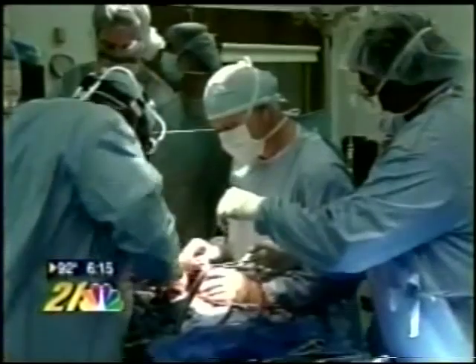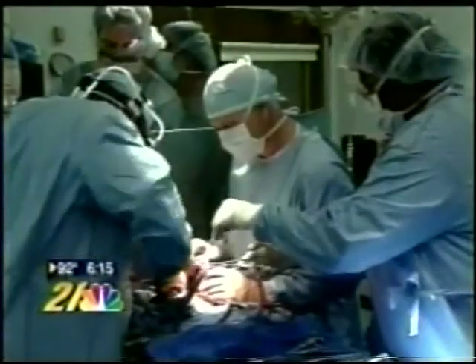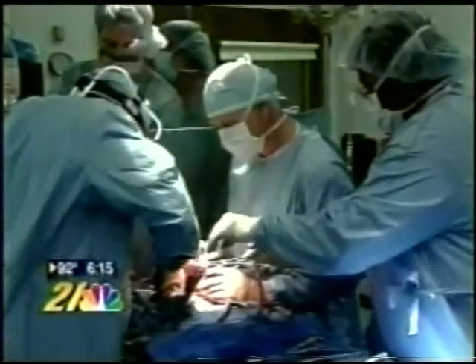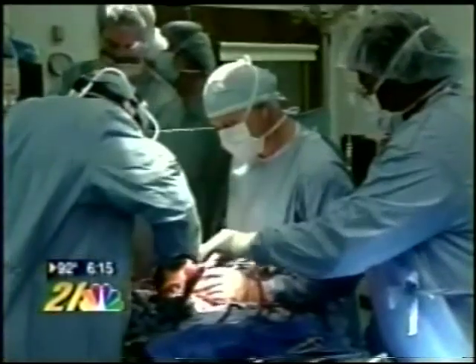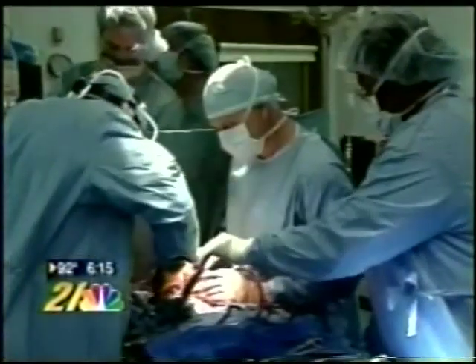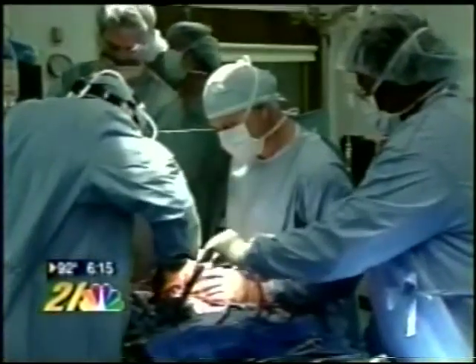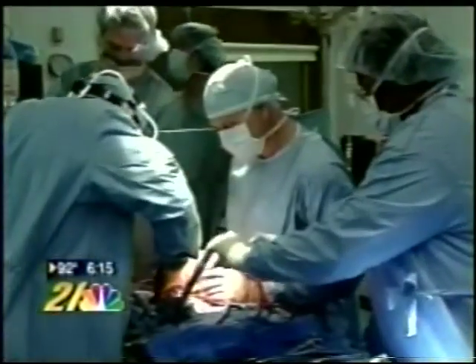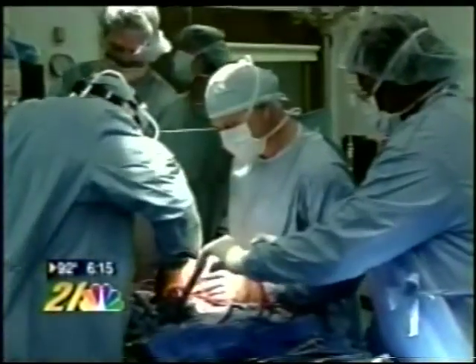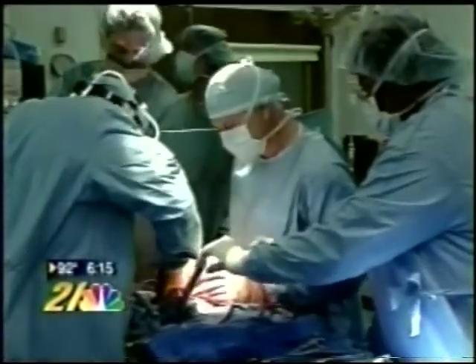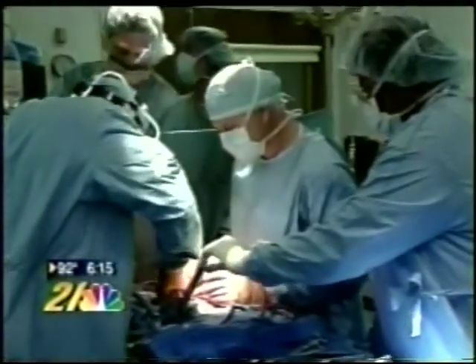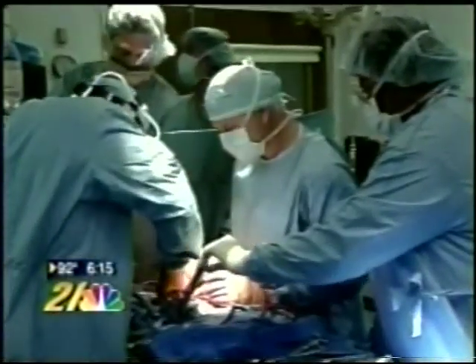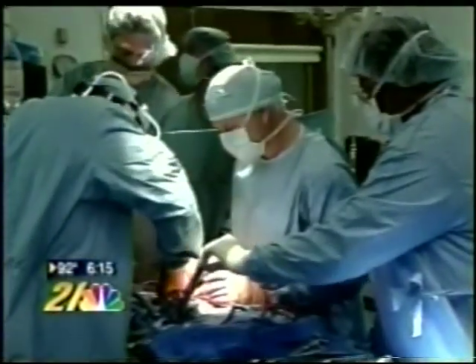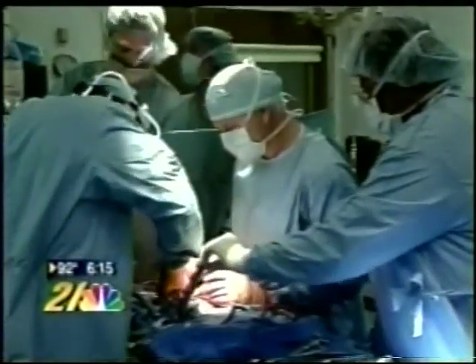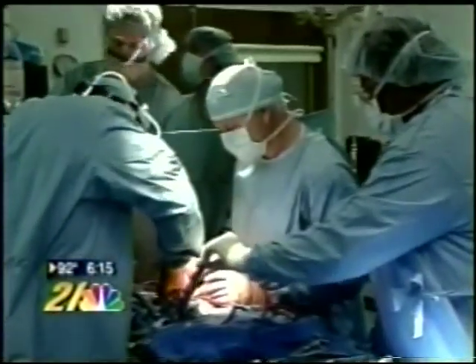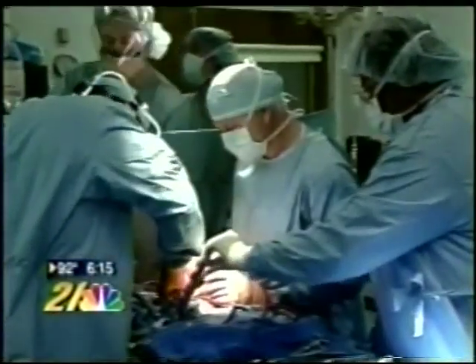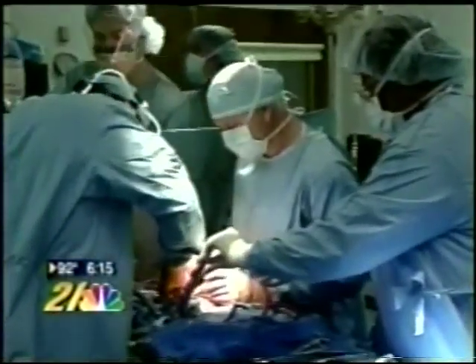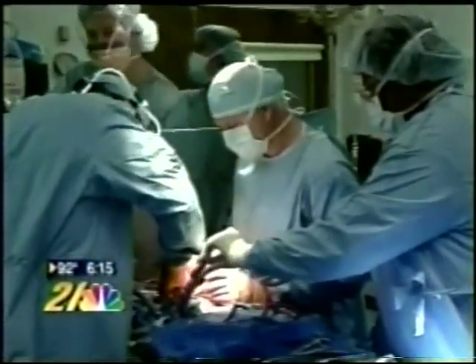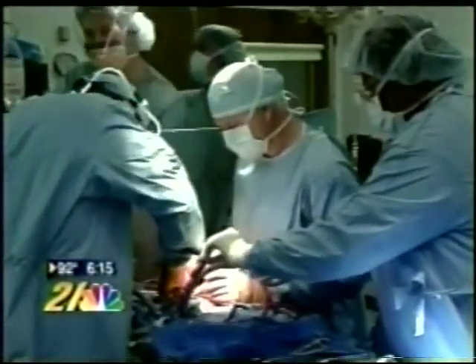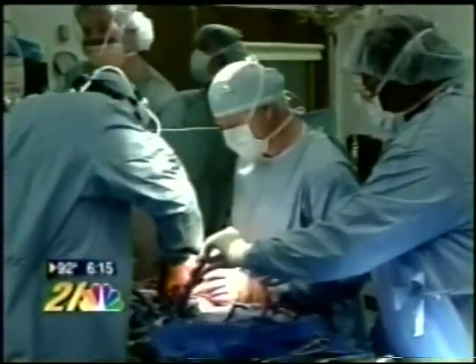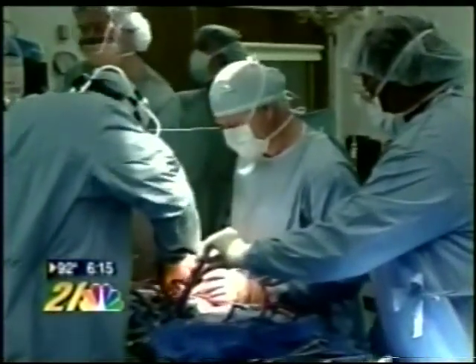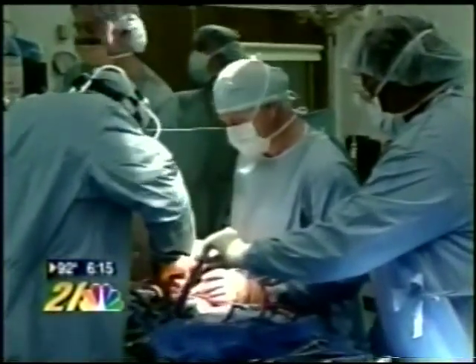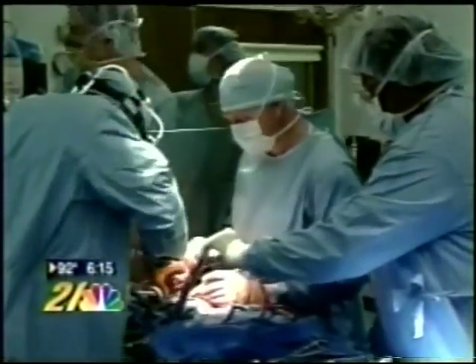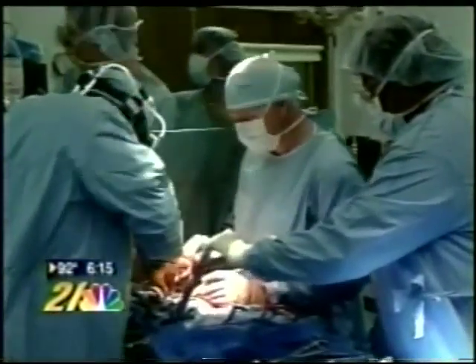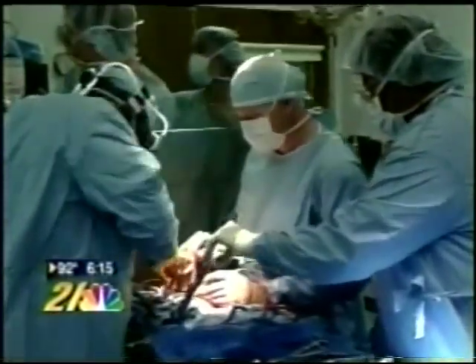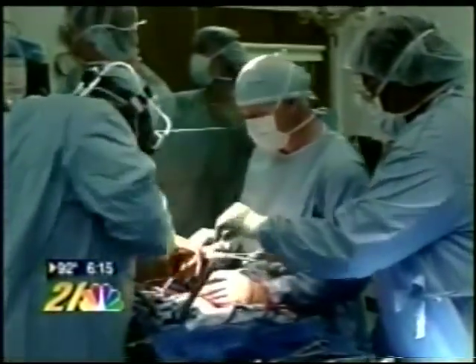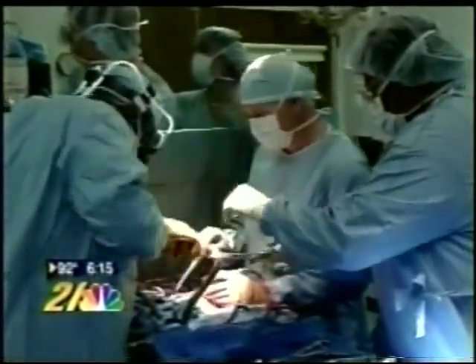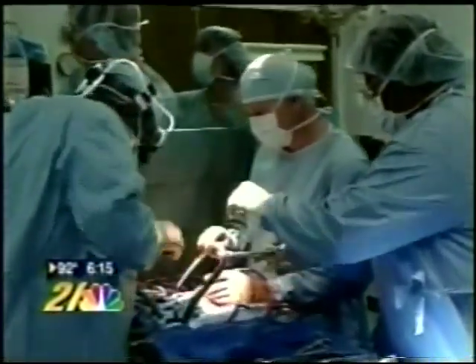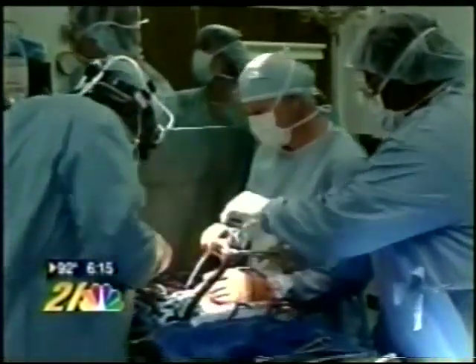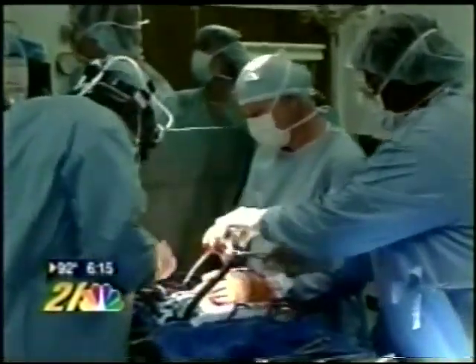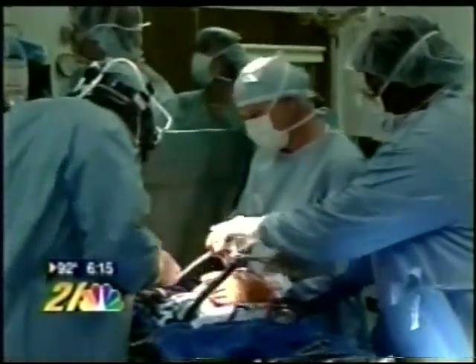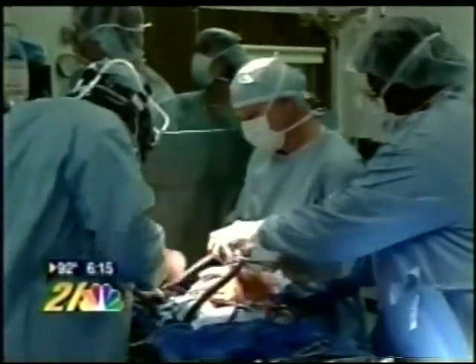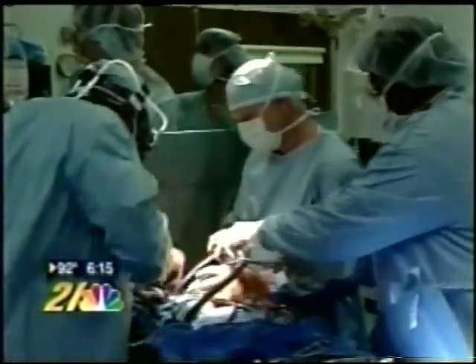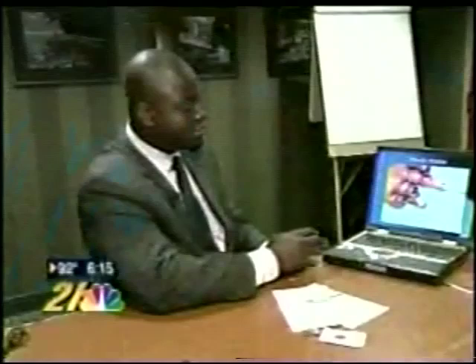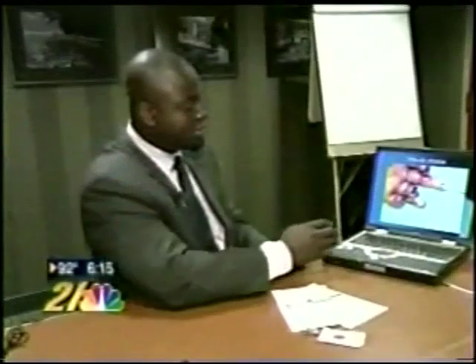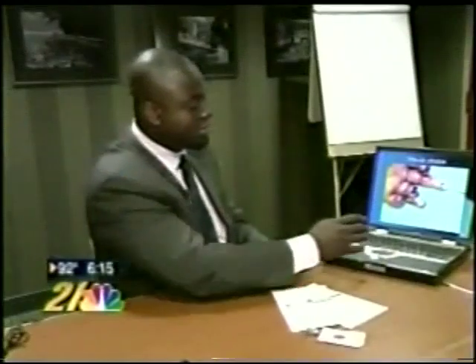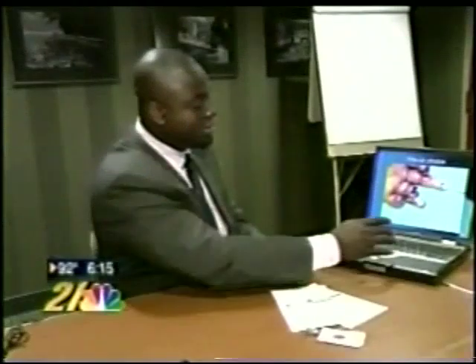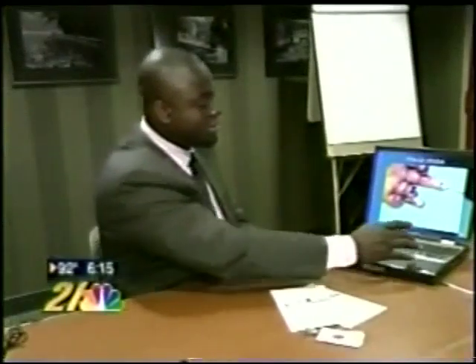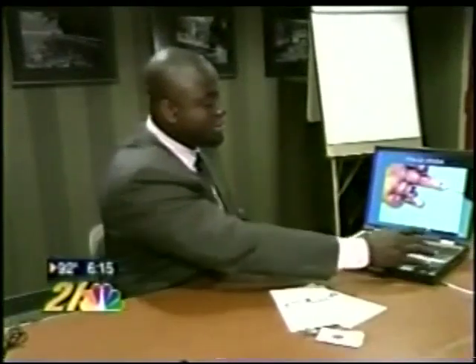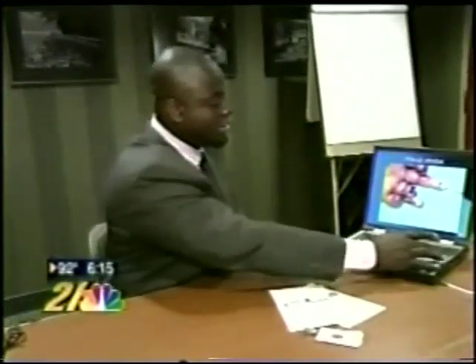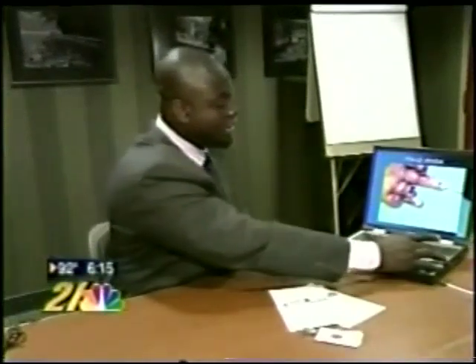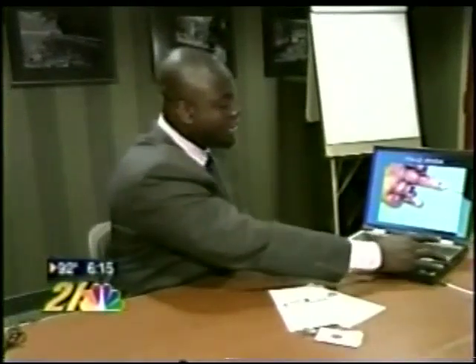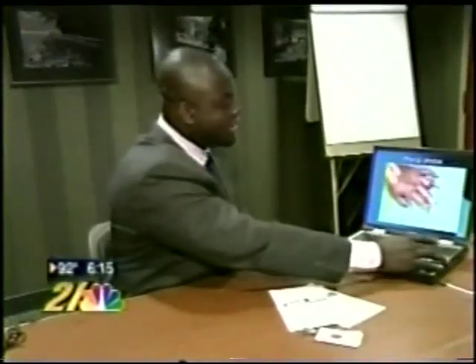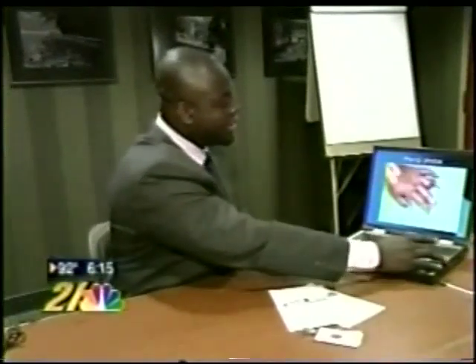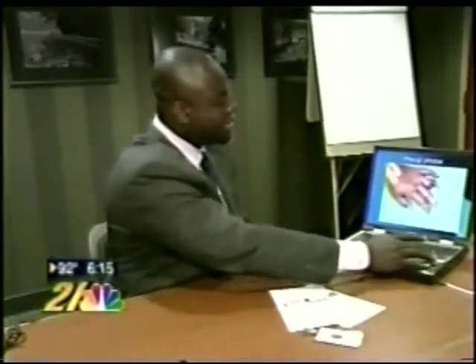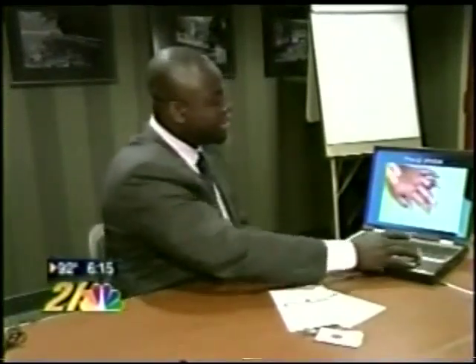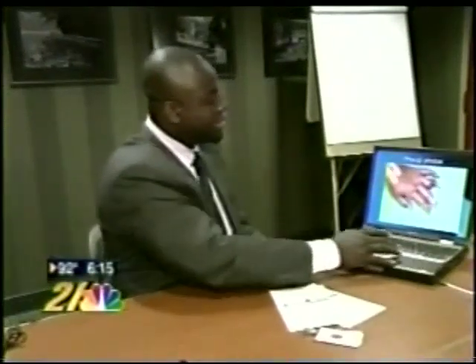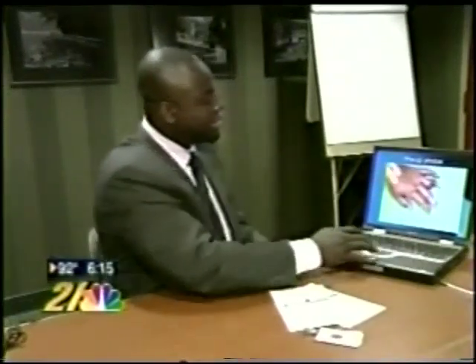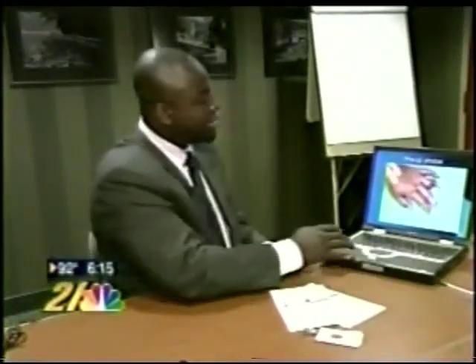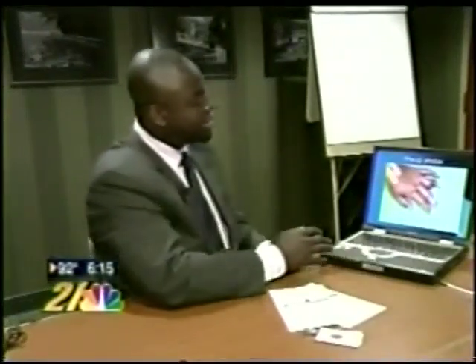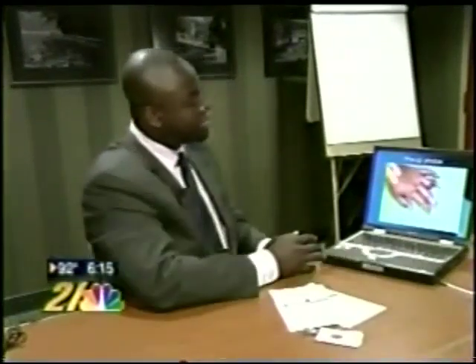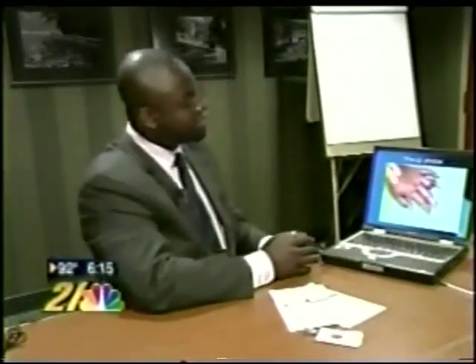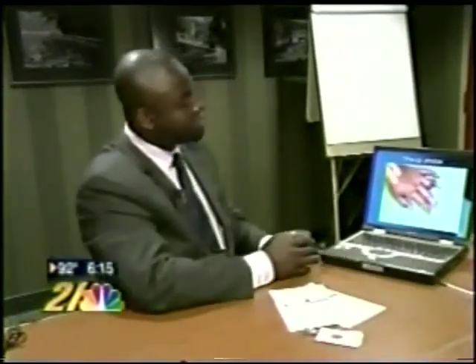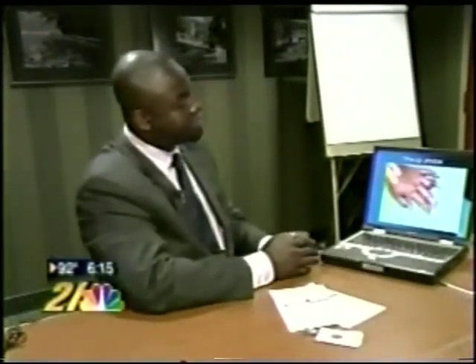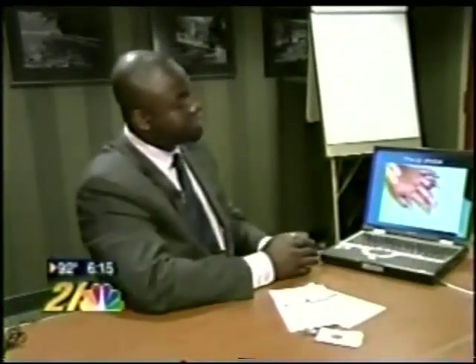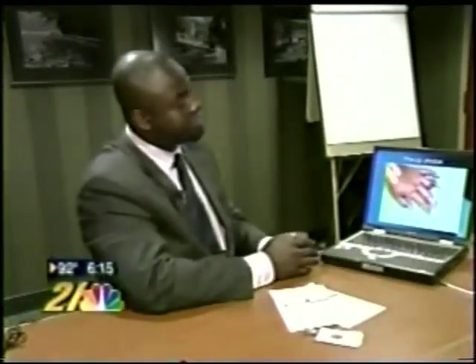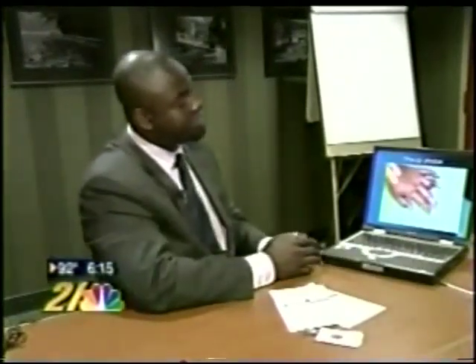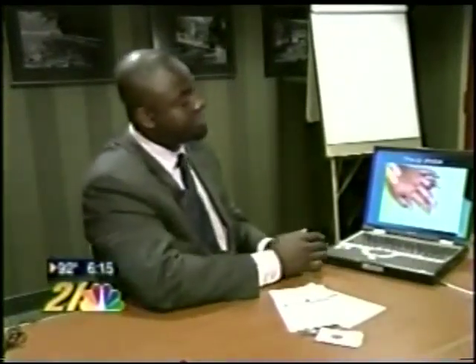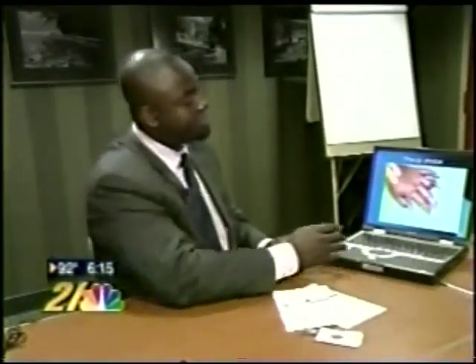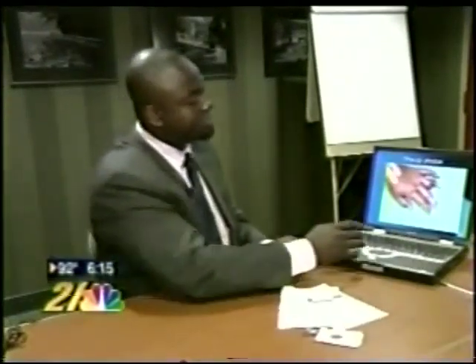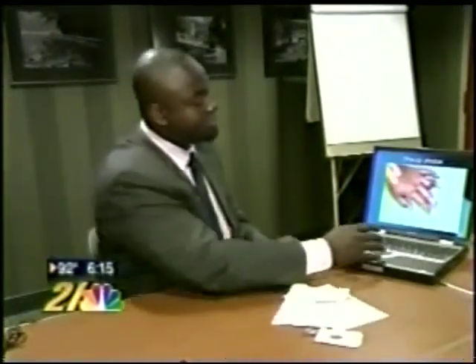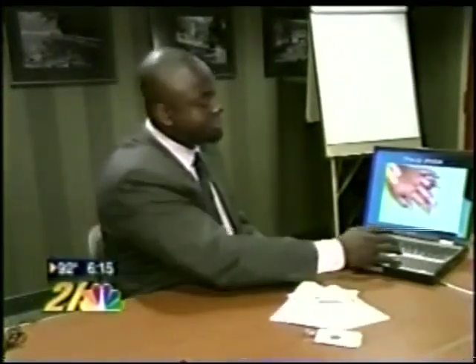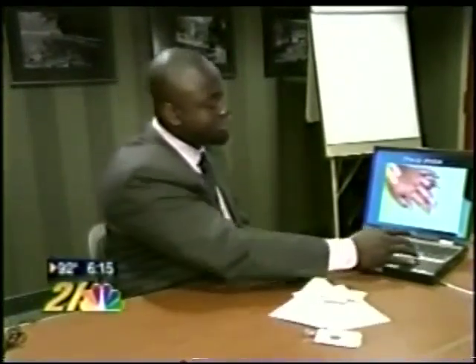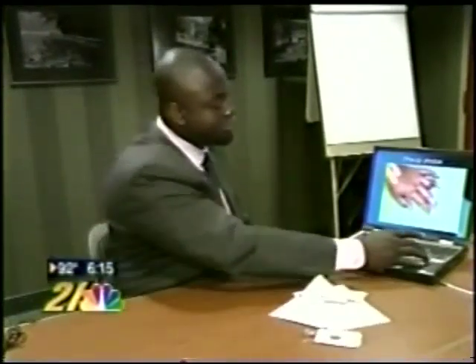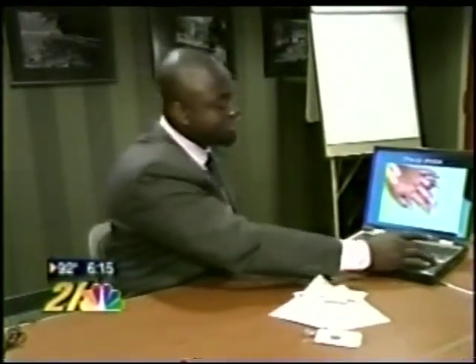There are only a few of these specialized surgeries performed in the country. Dr. Obeng performed 35 of them just last year.